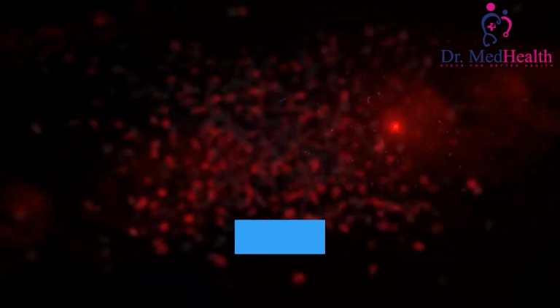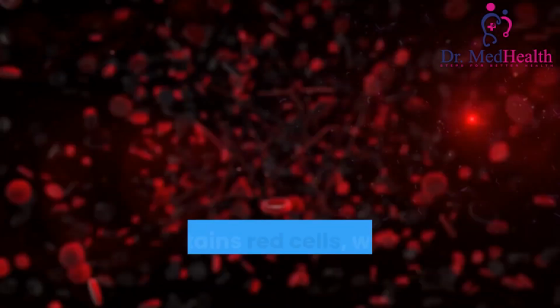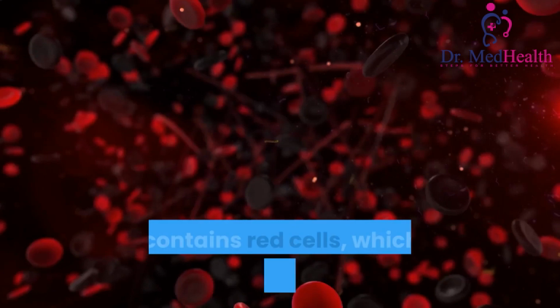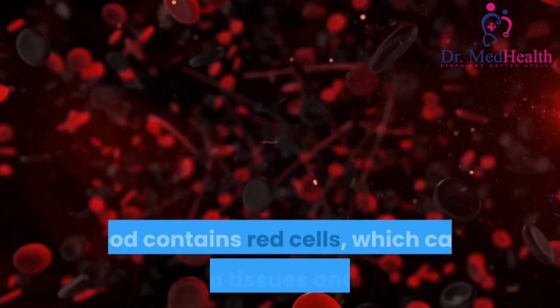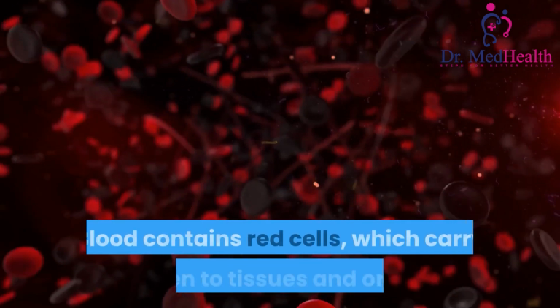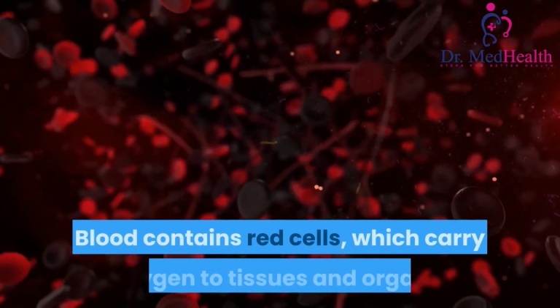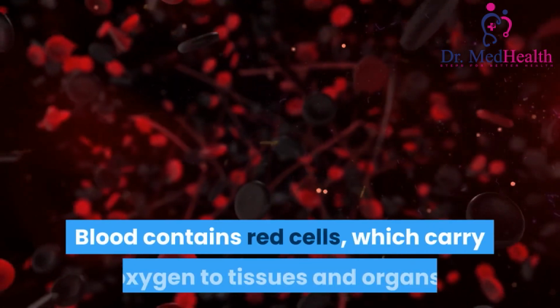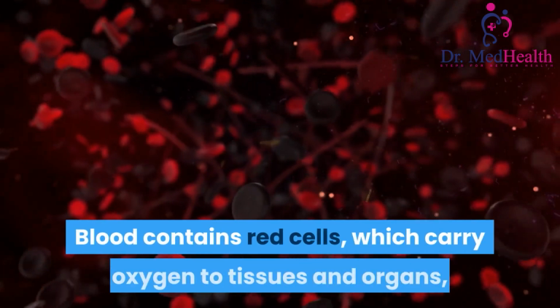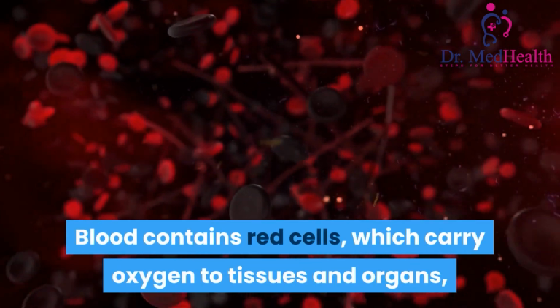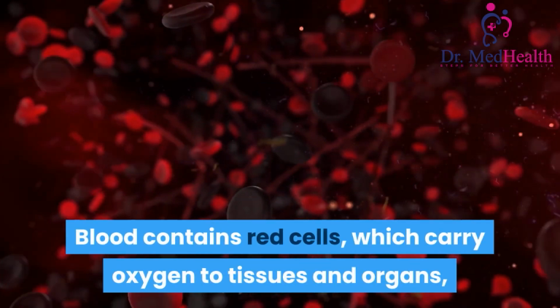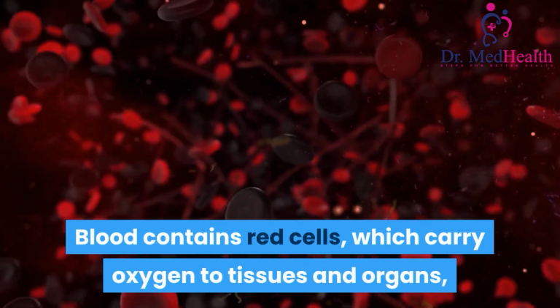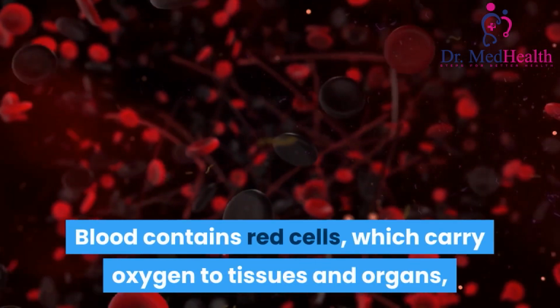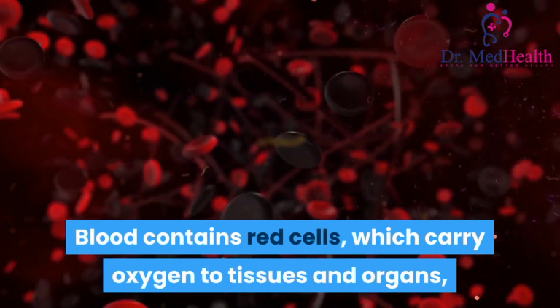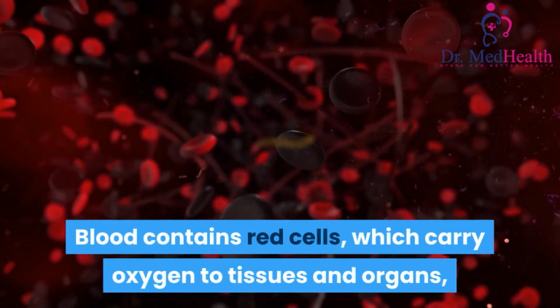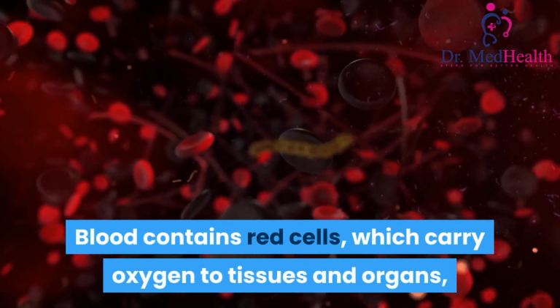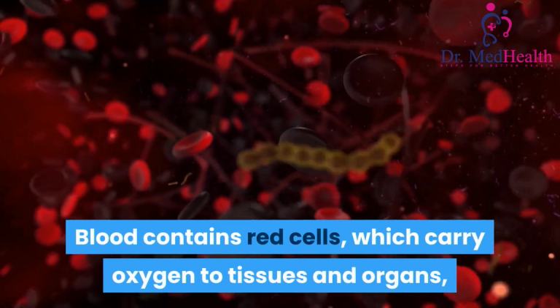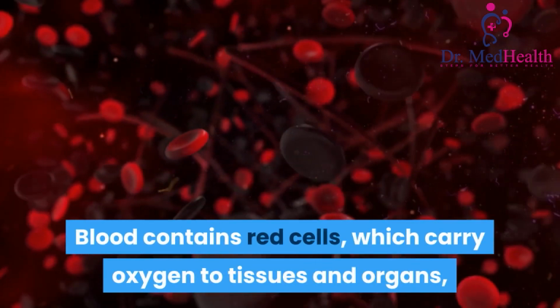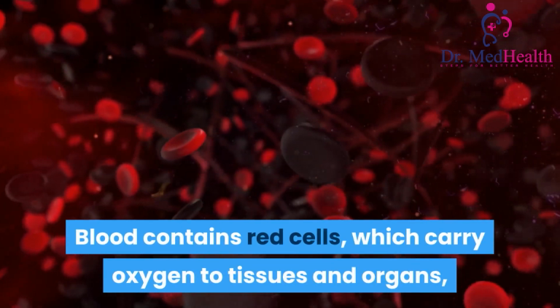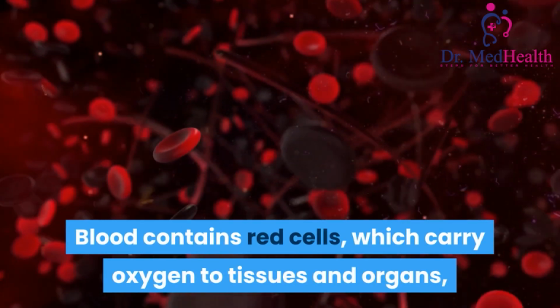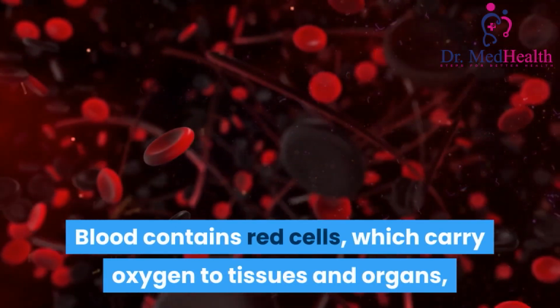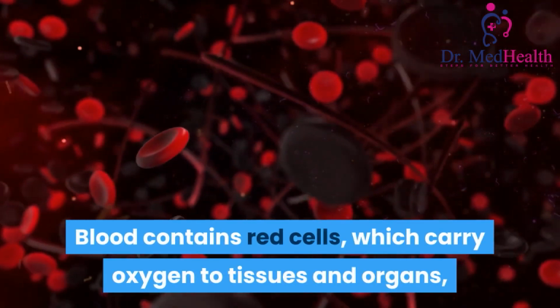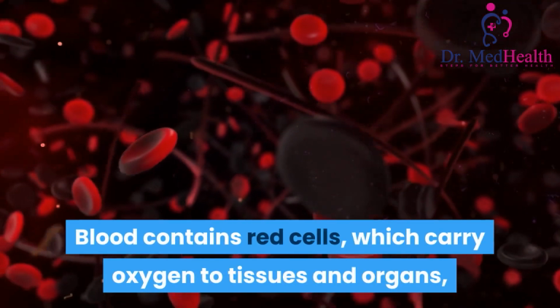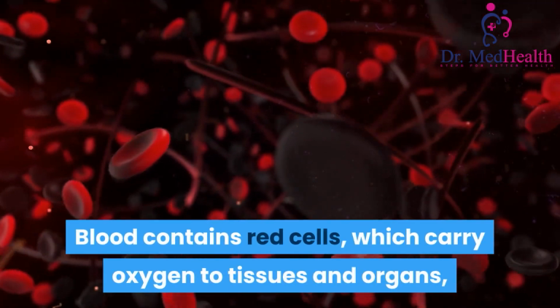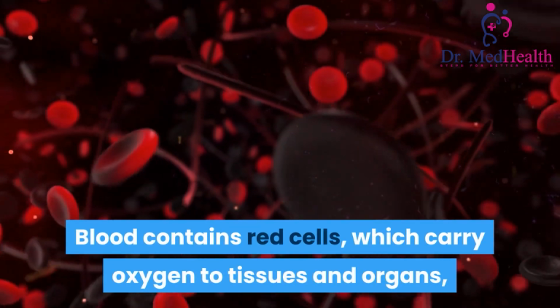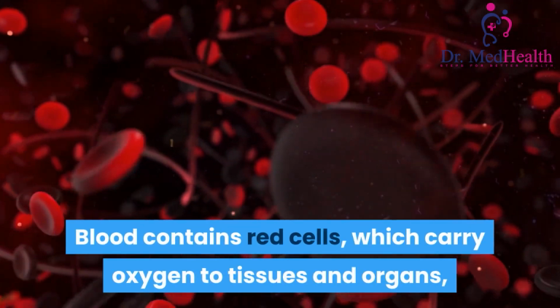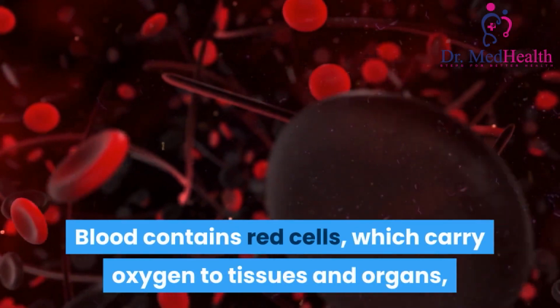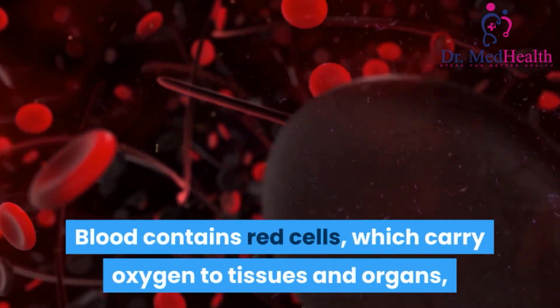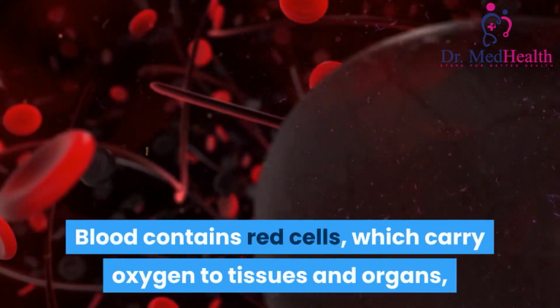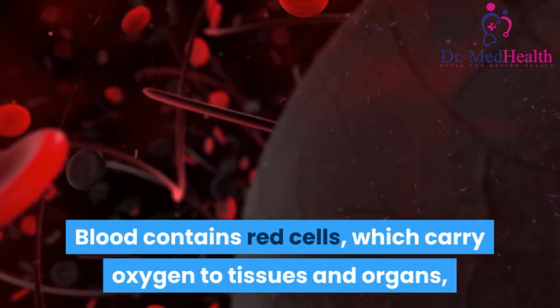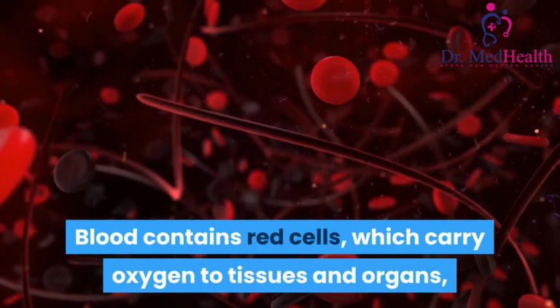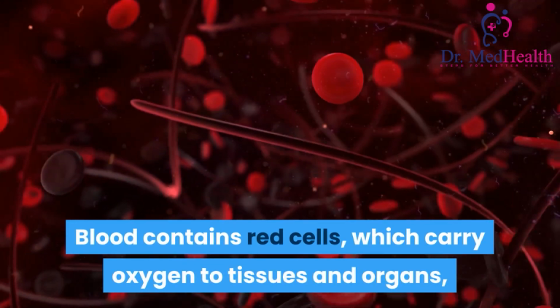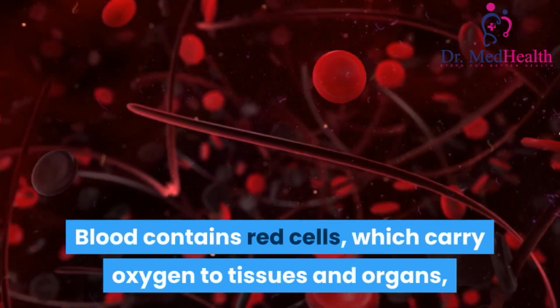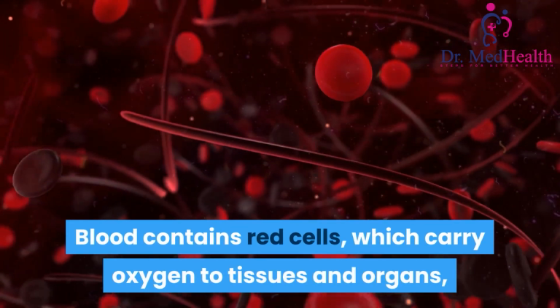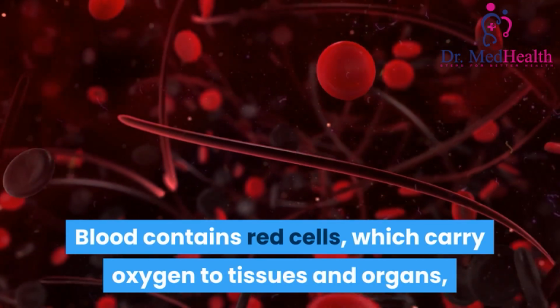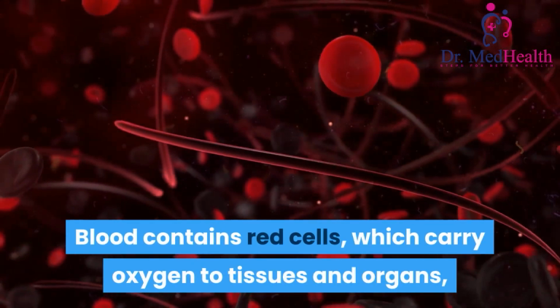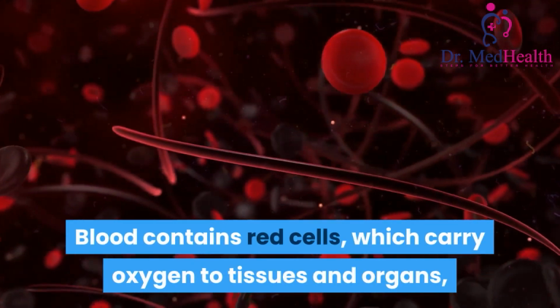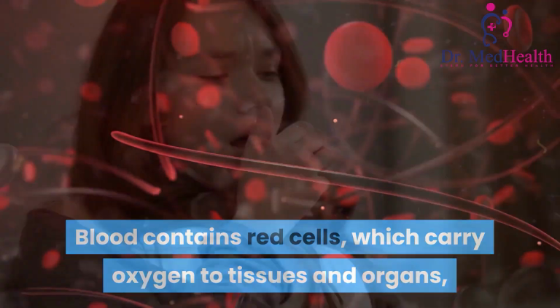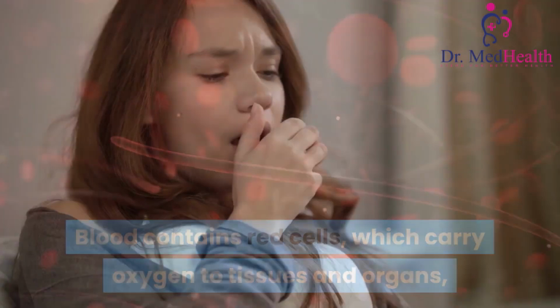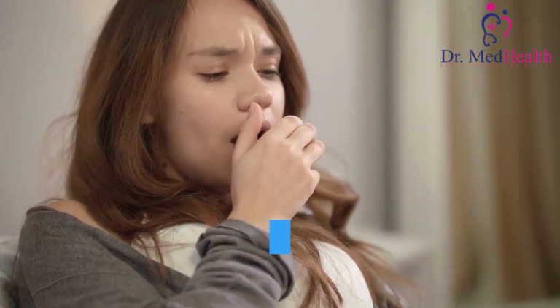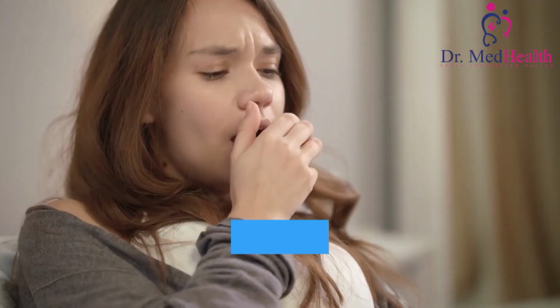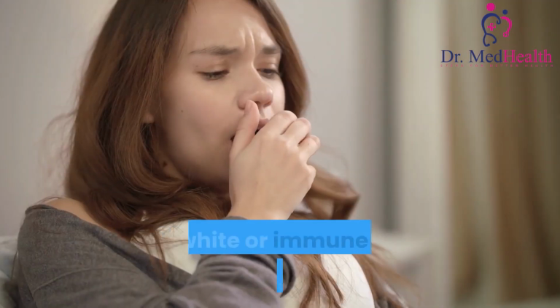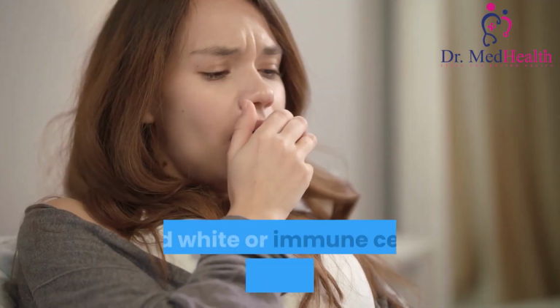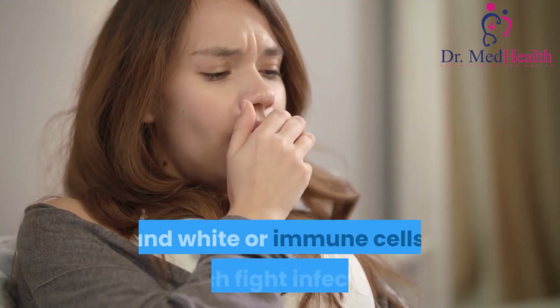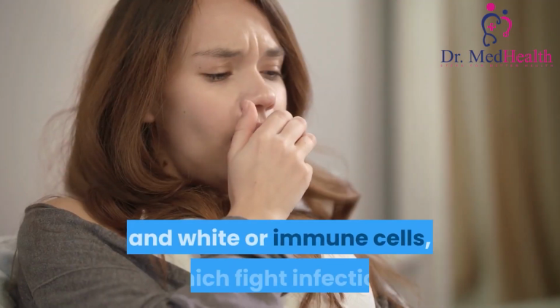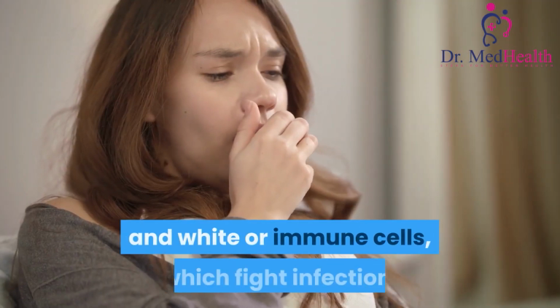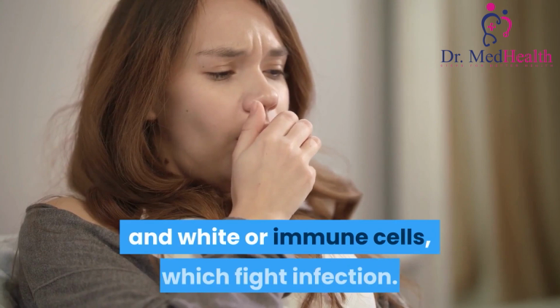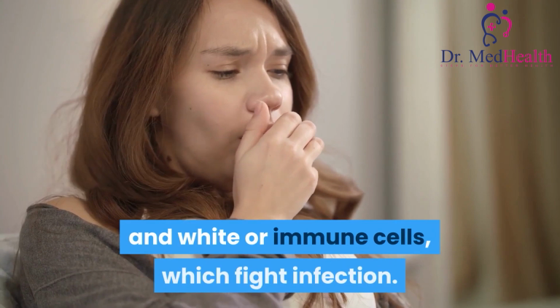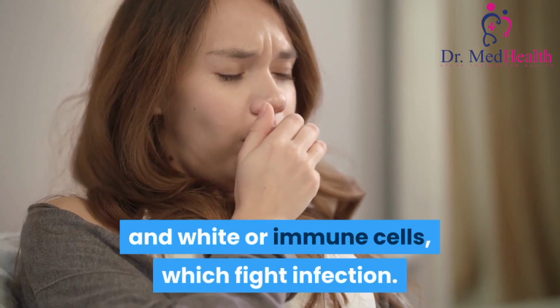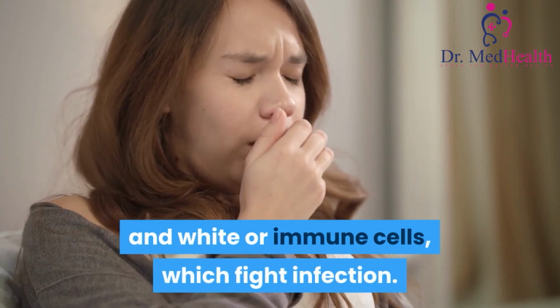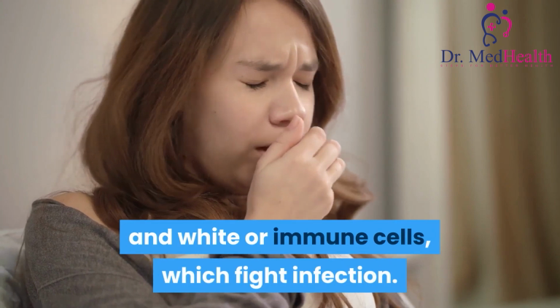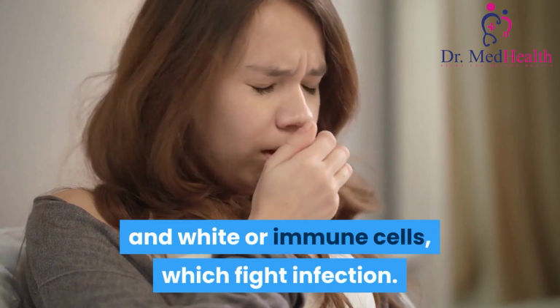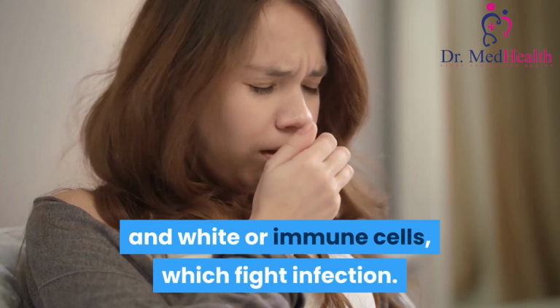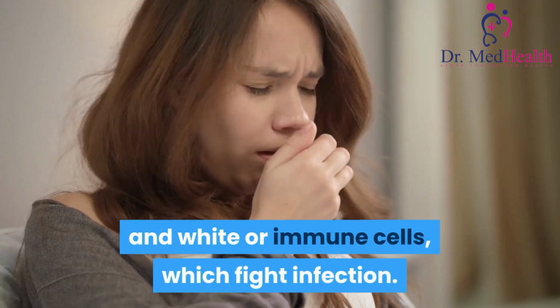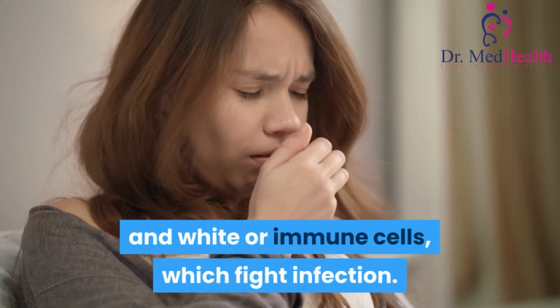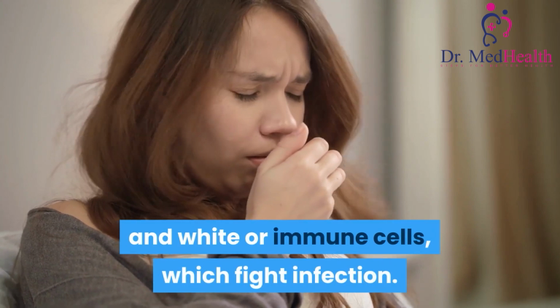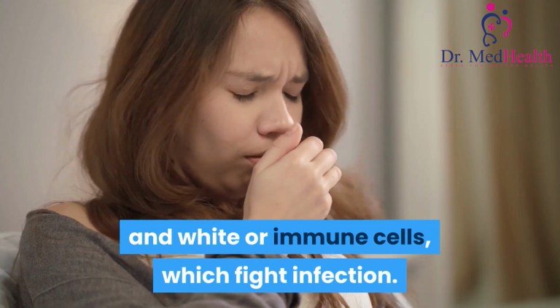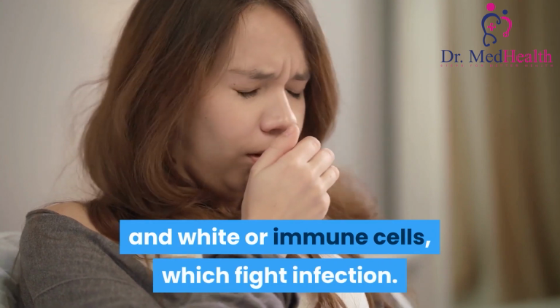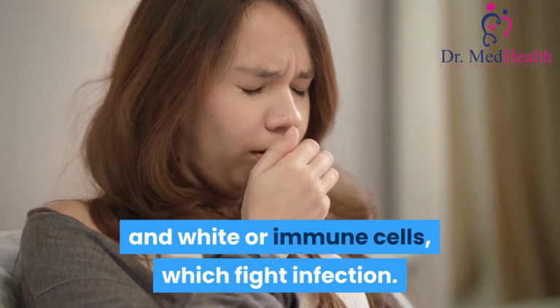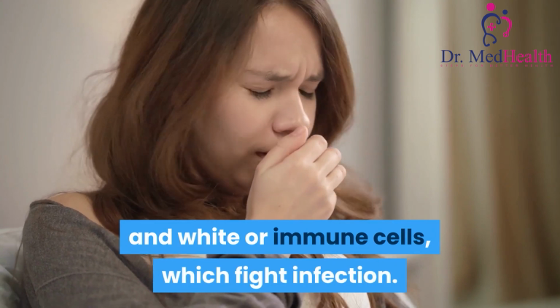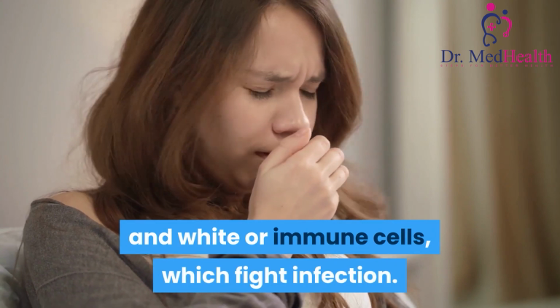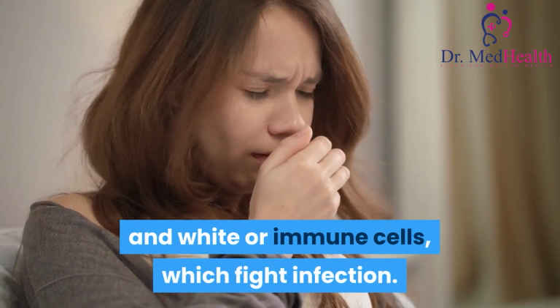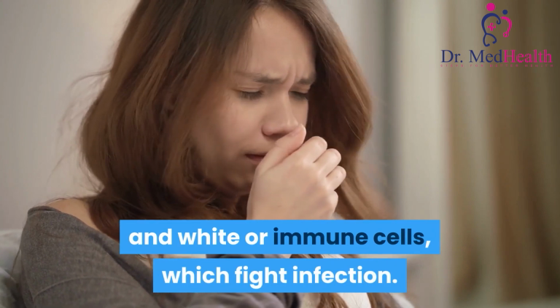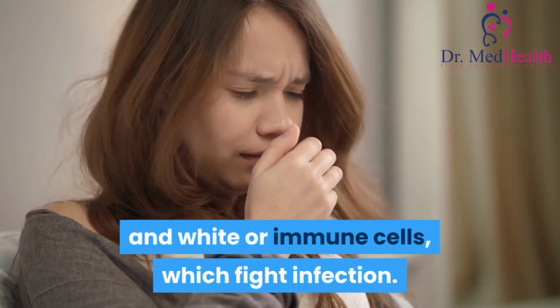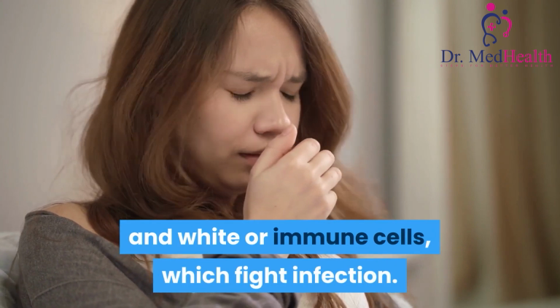Blood contains red cells, which carry oxygen to tissues and organs, and white or immune cells, which fight infection.